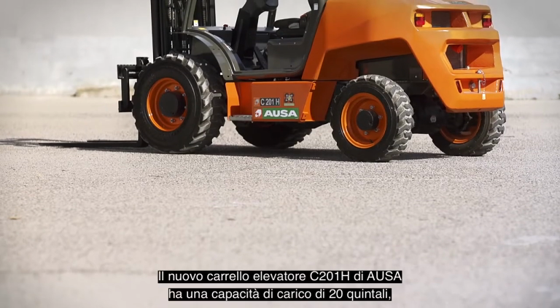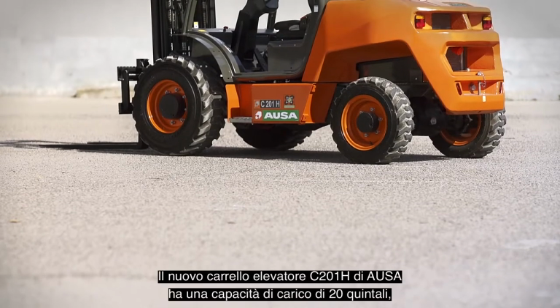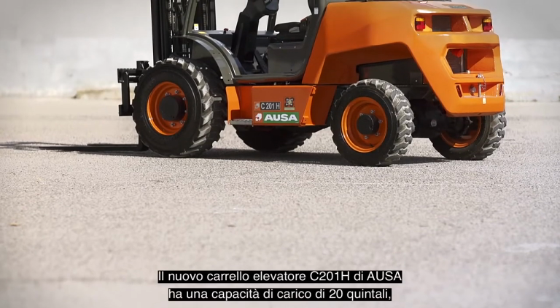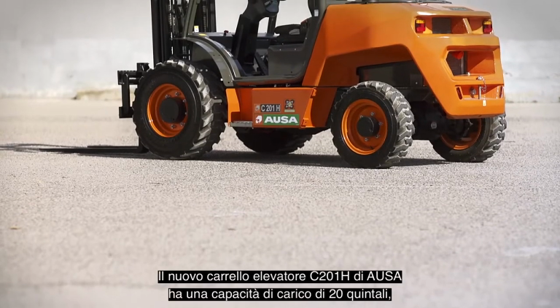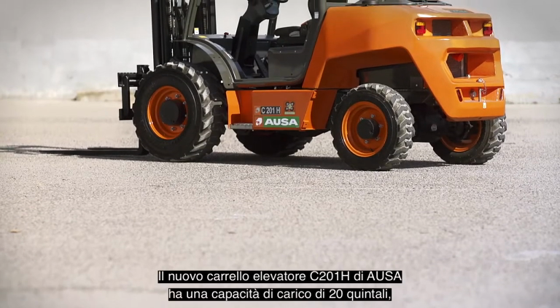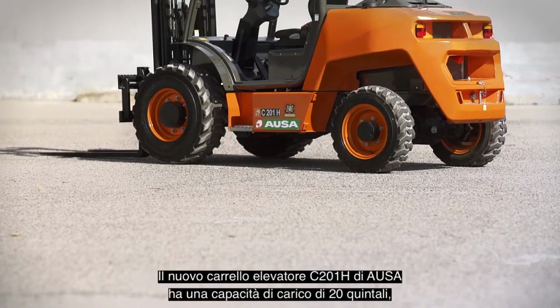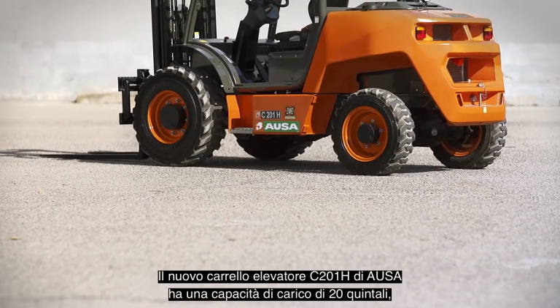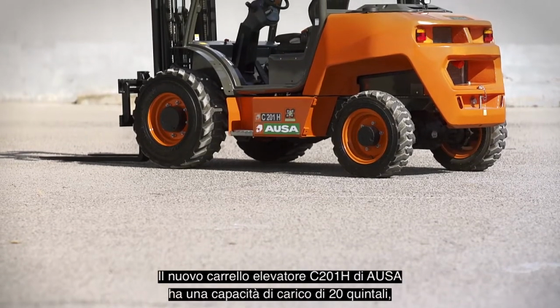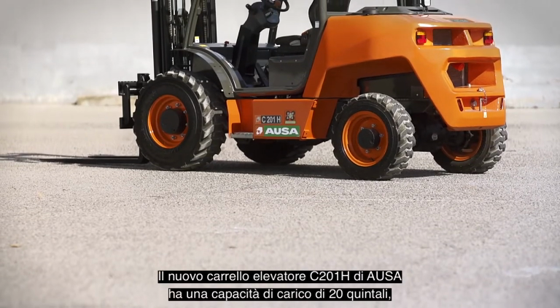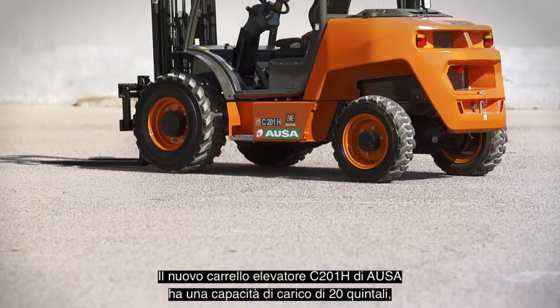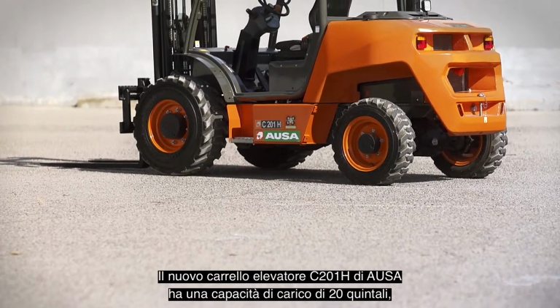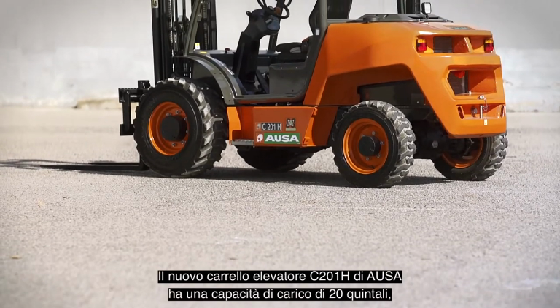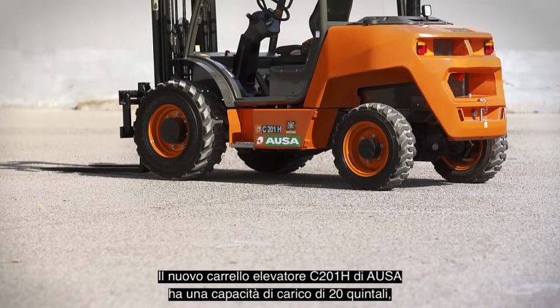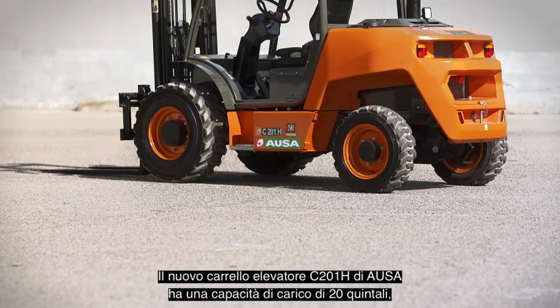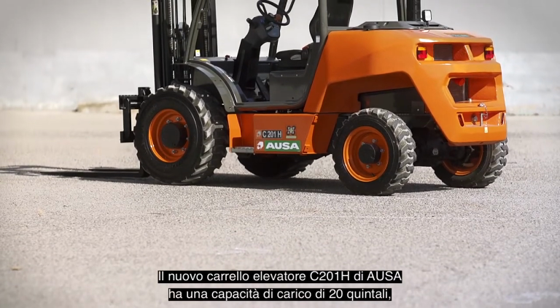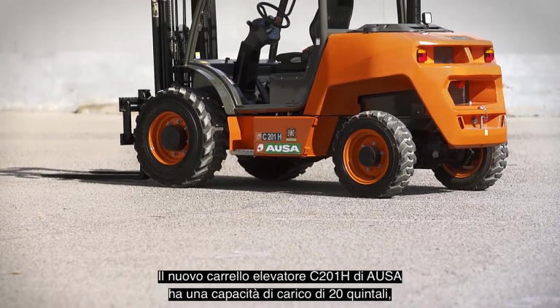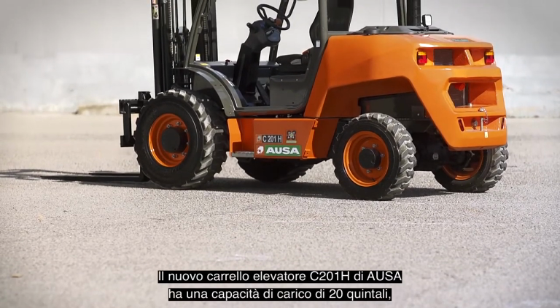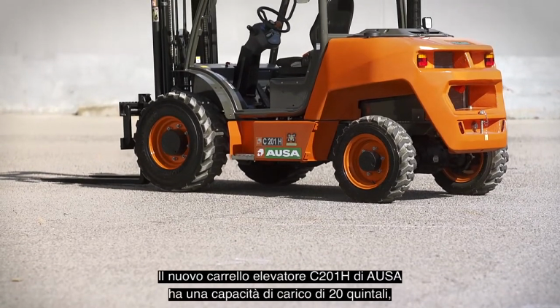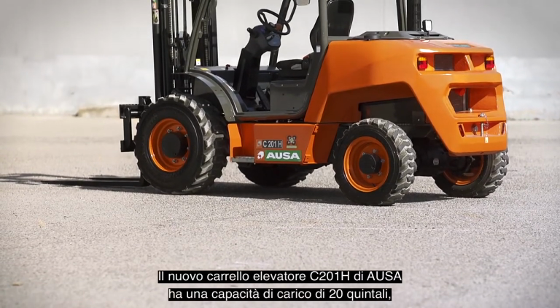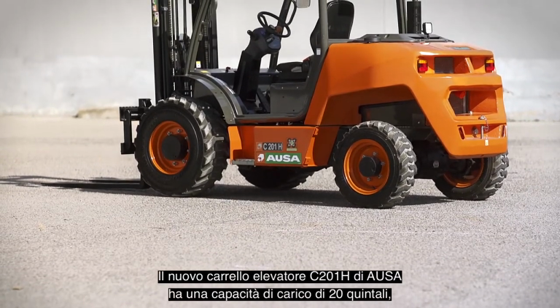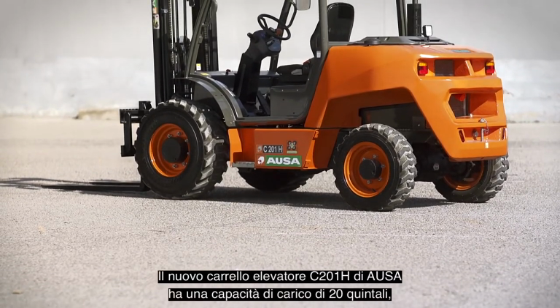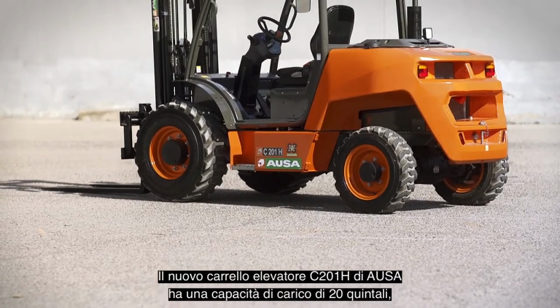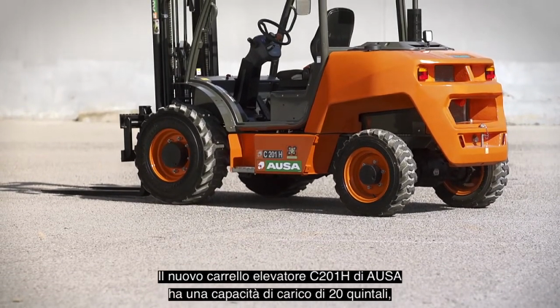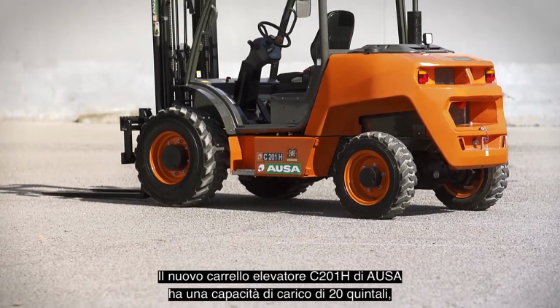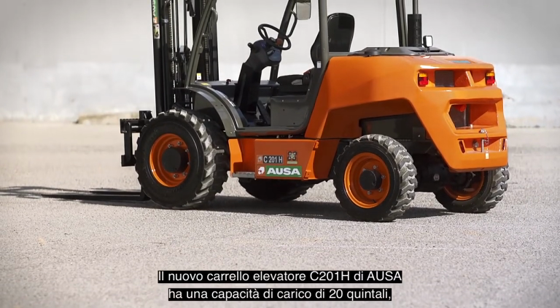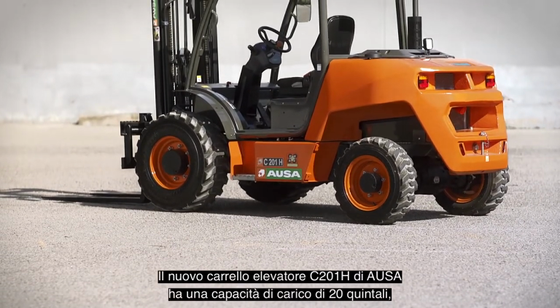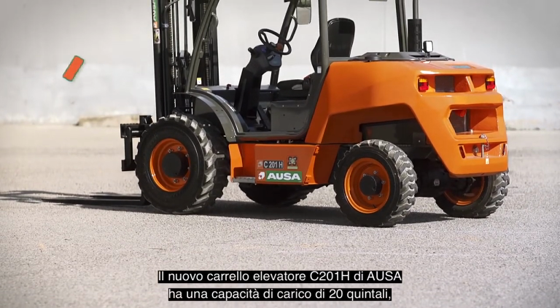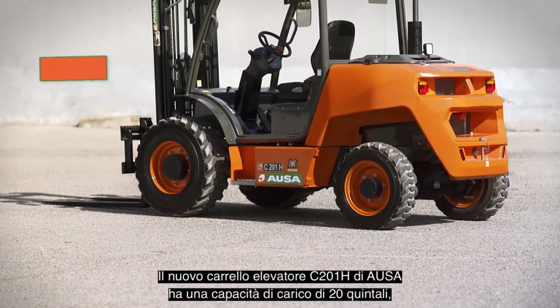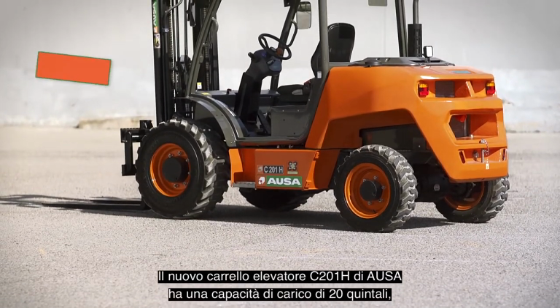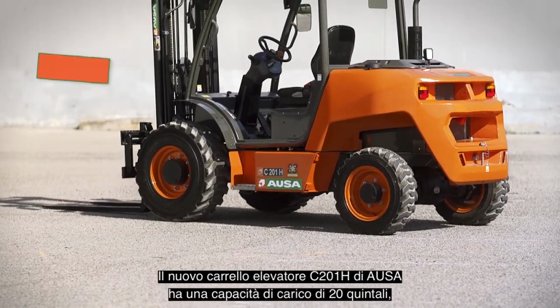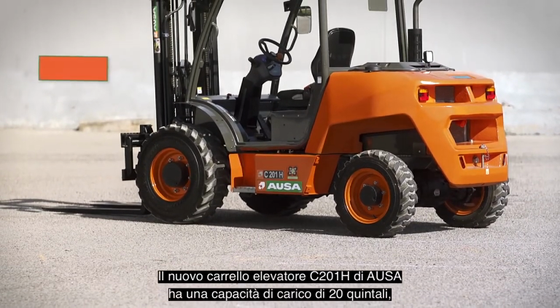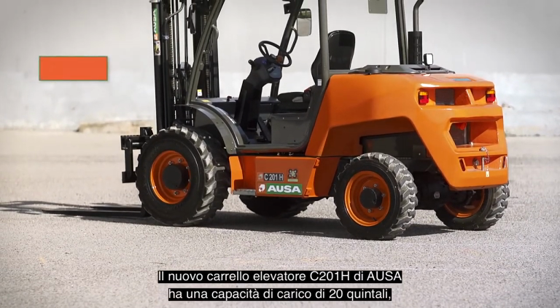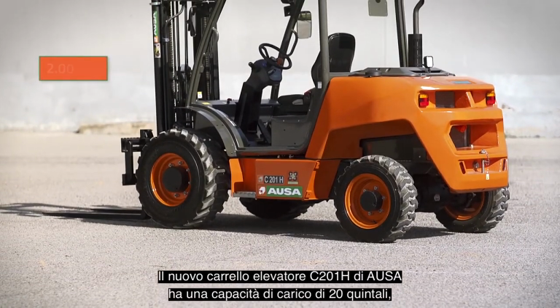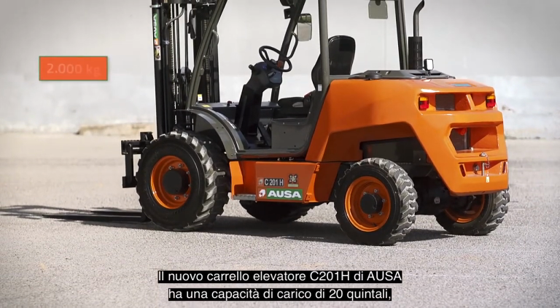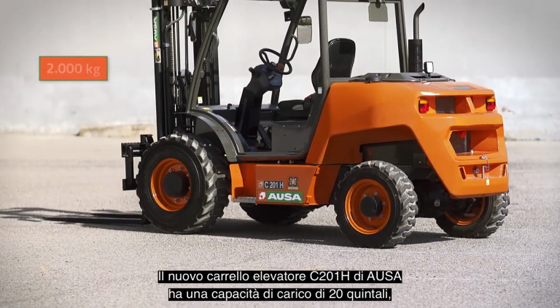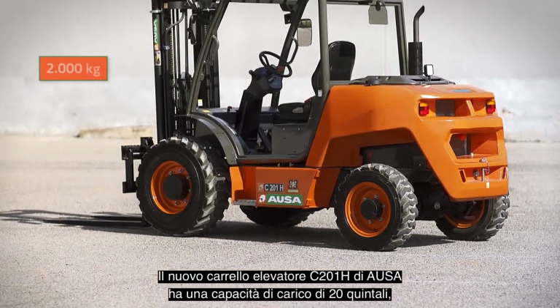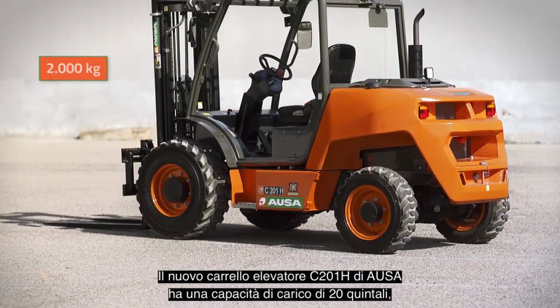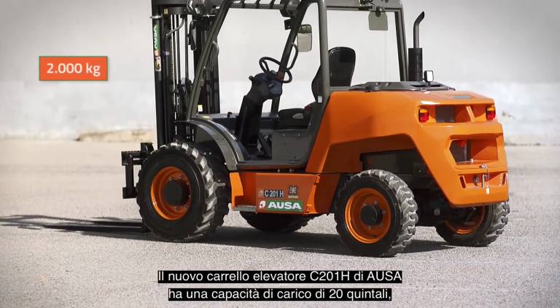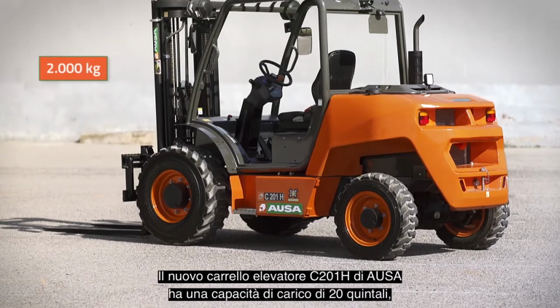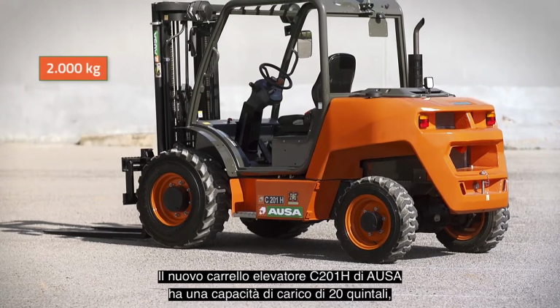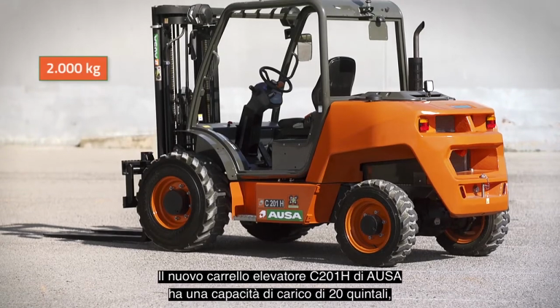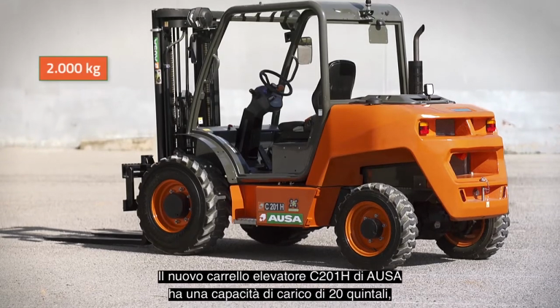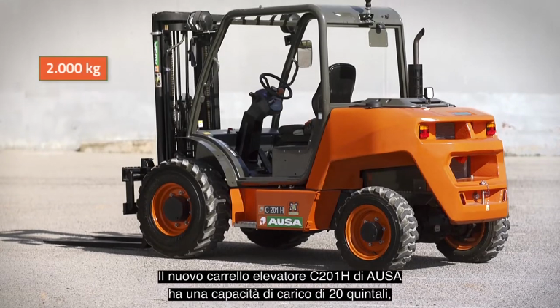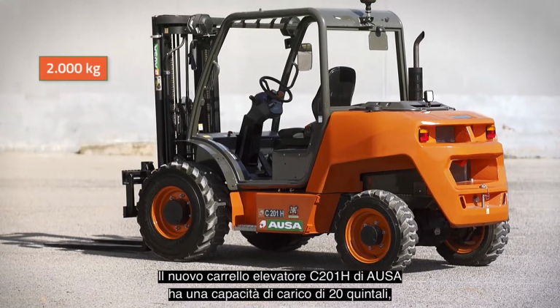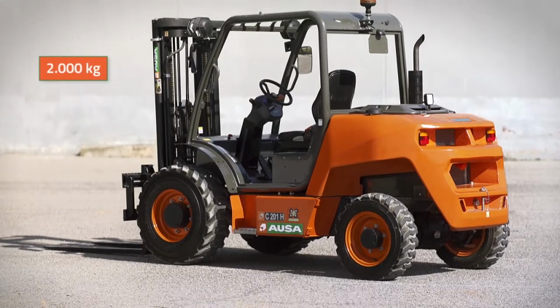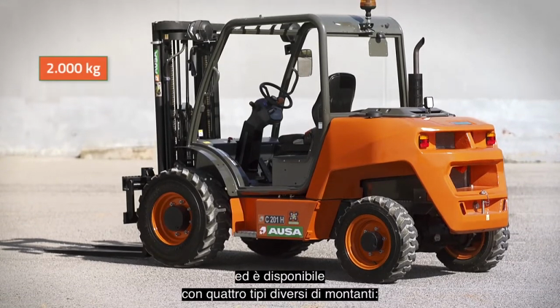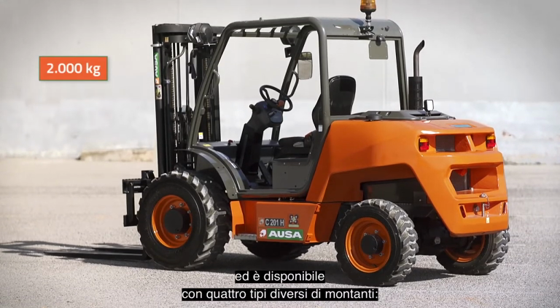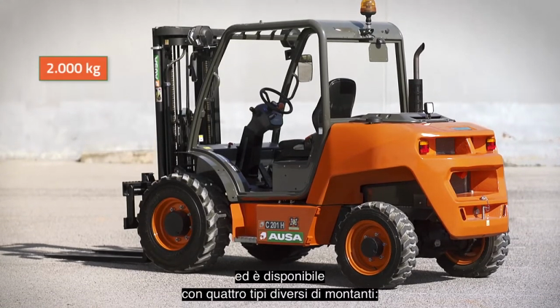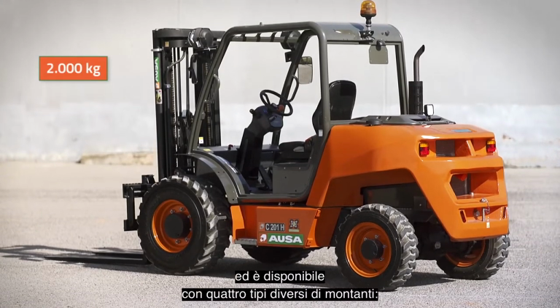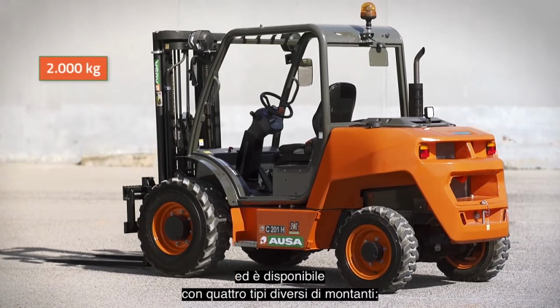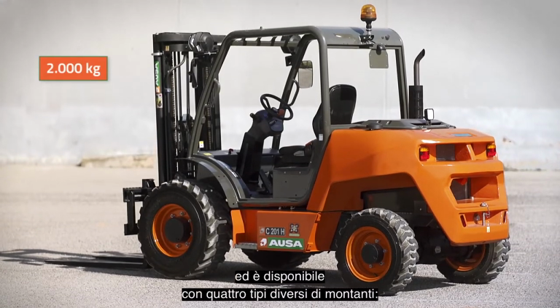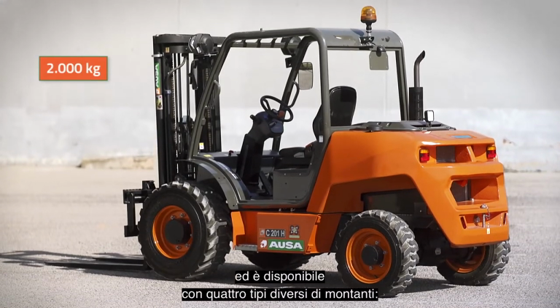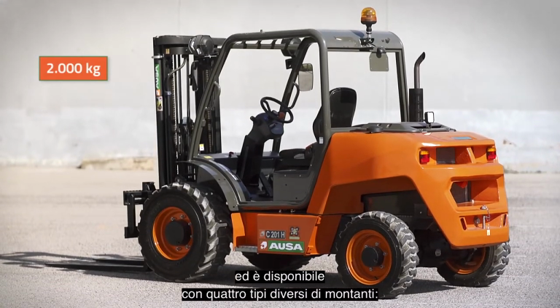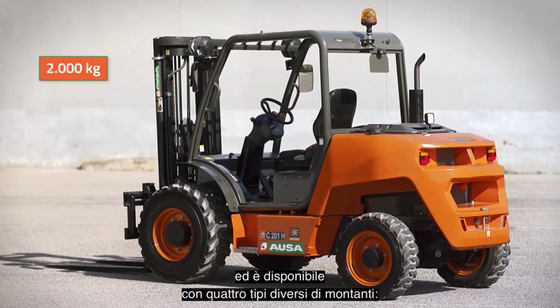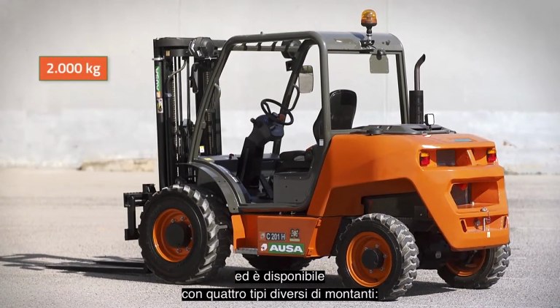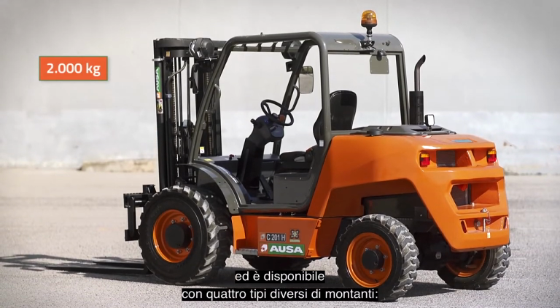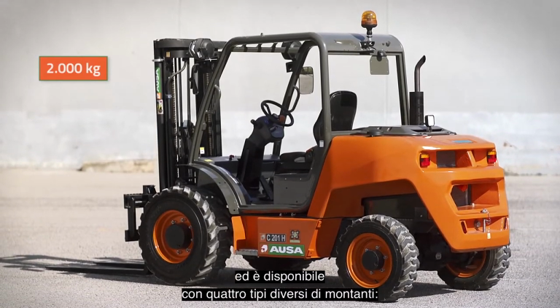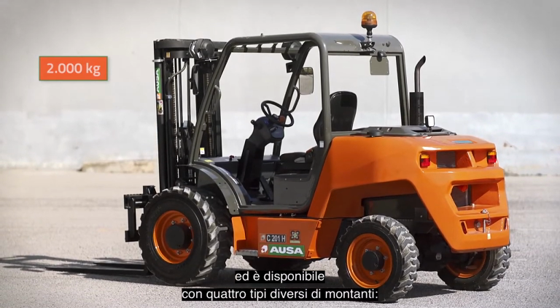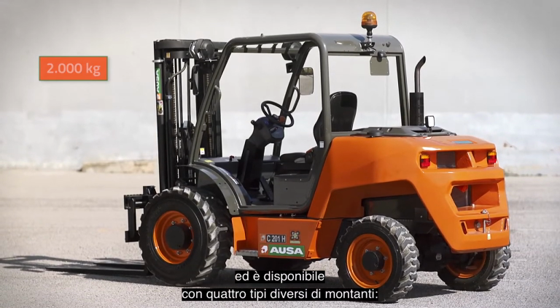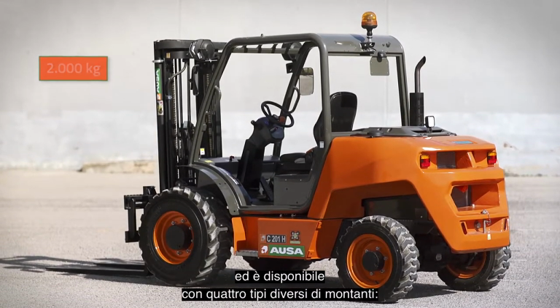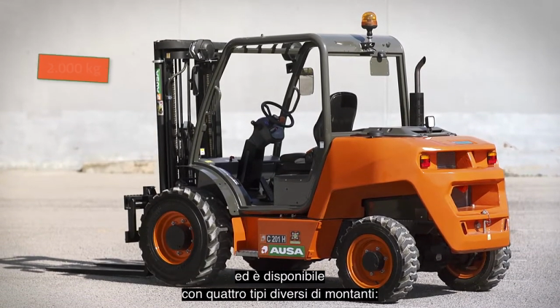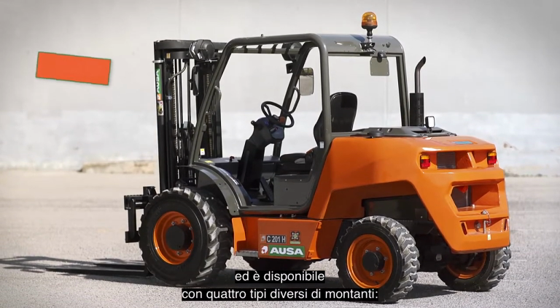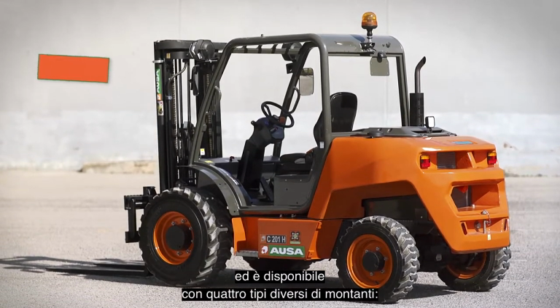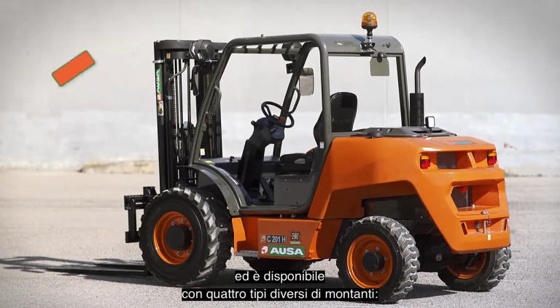AUSA's new C201H forklift has a 2,000 kg payload and is offered with four different types of masts.